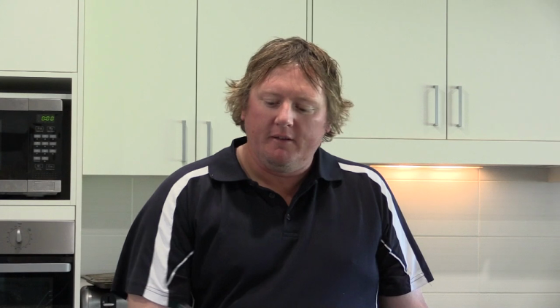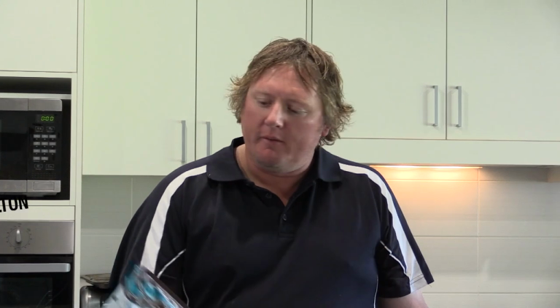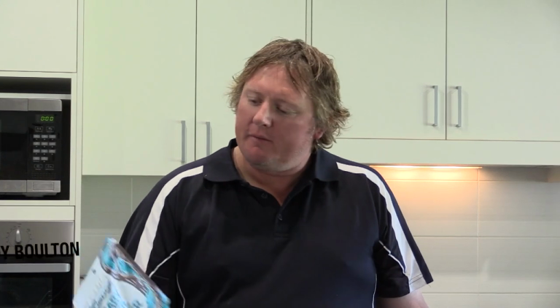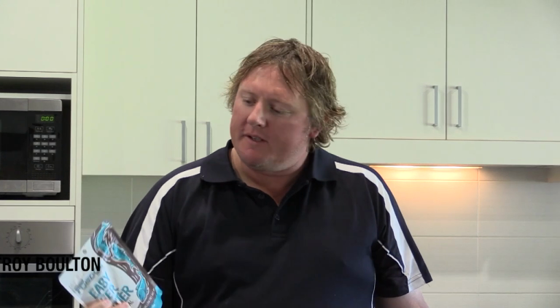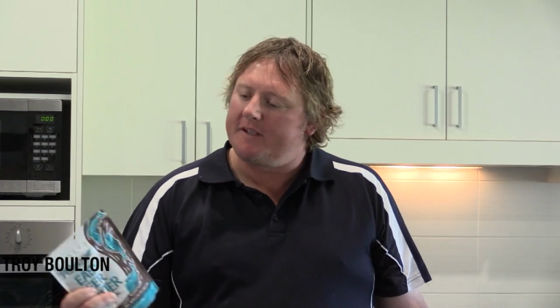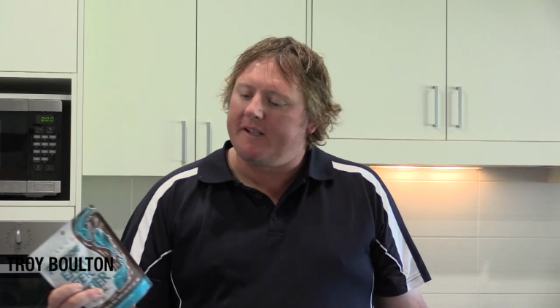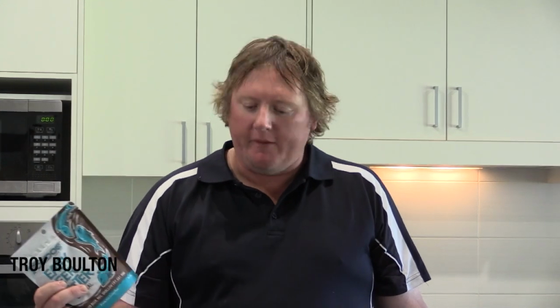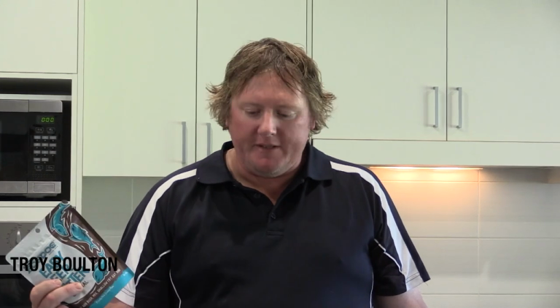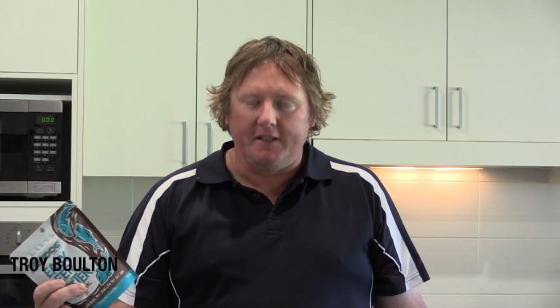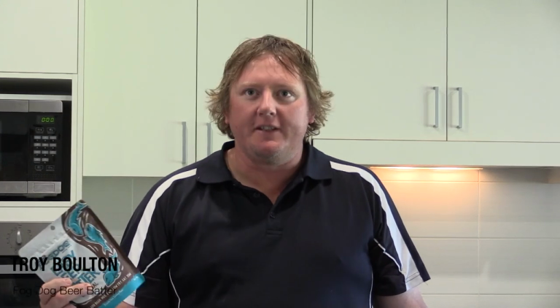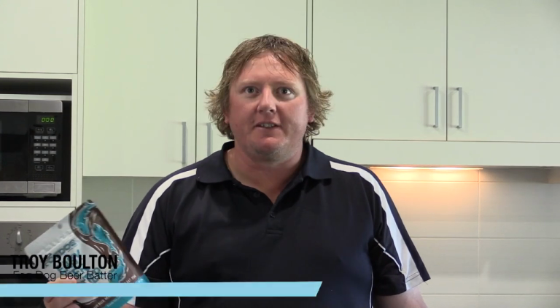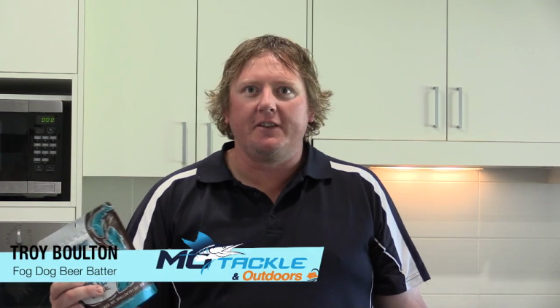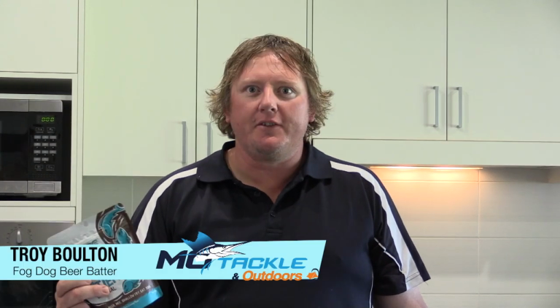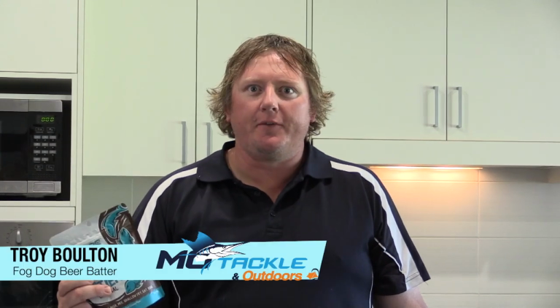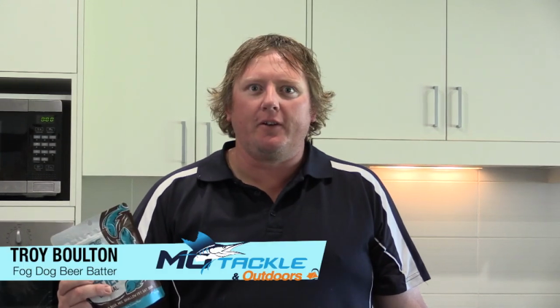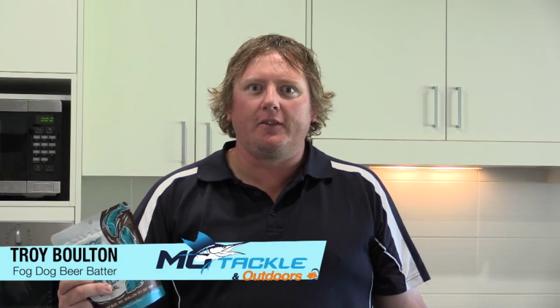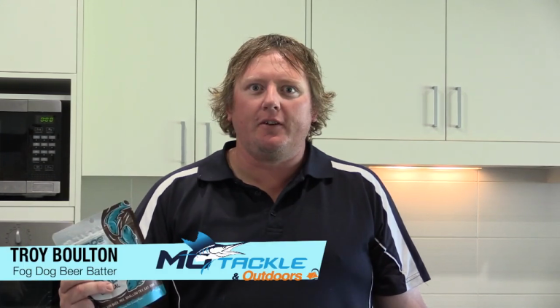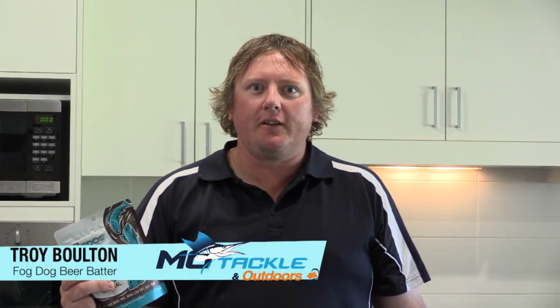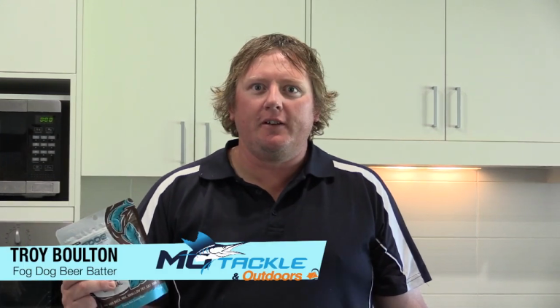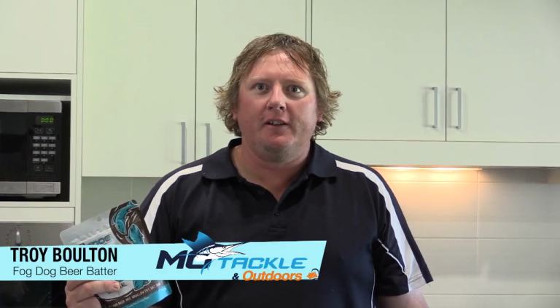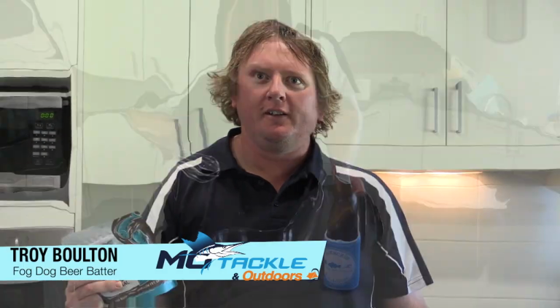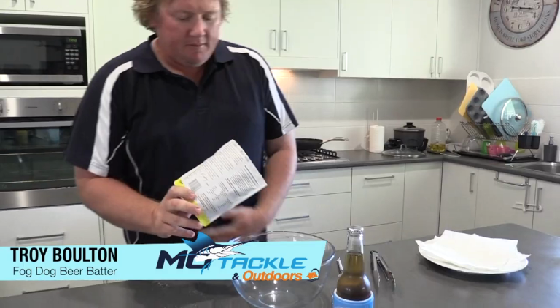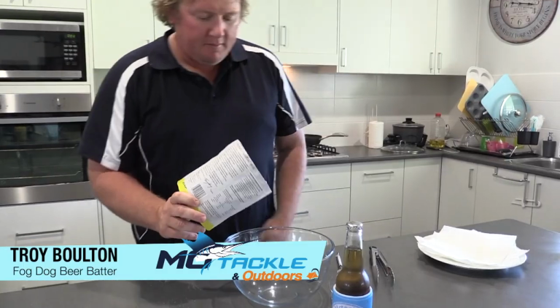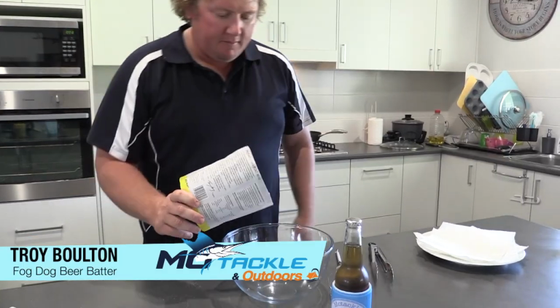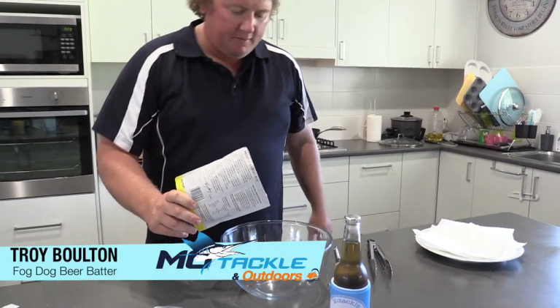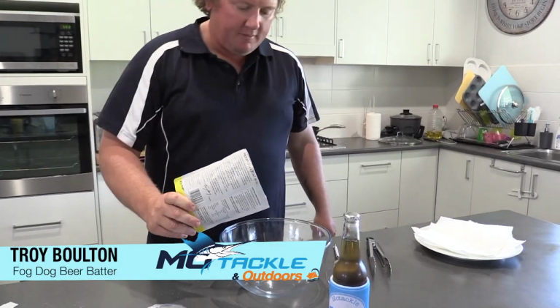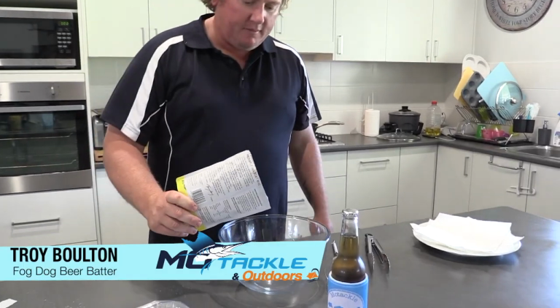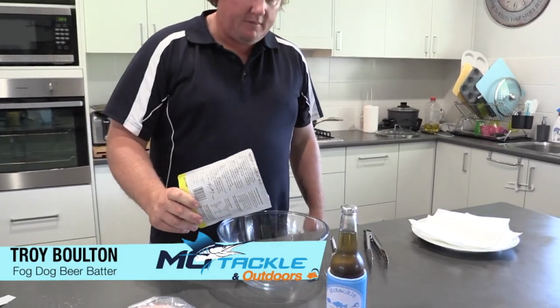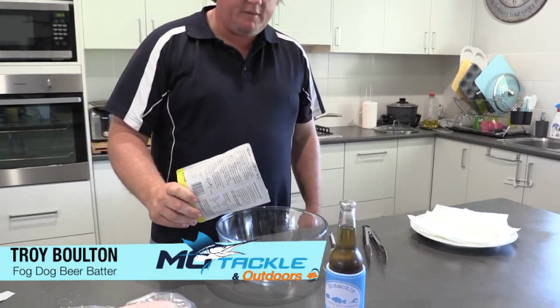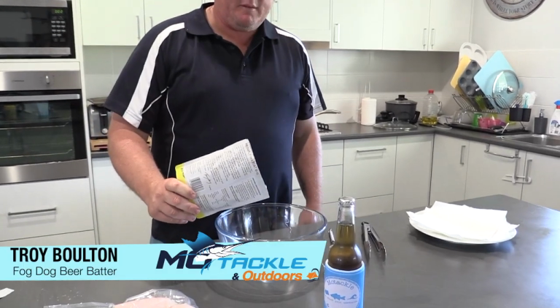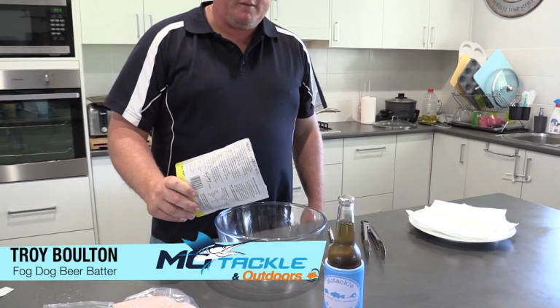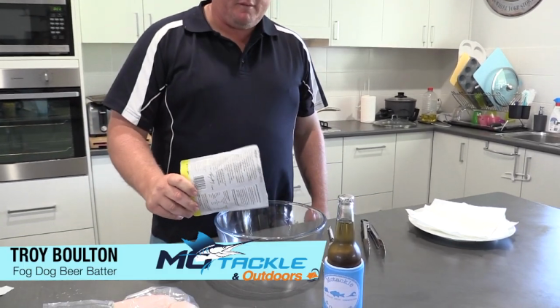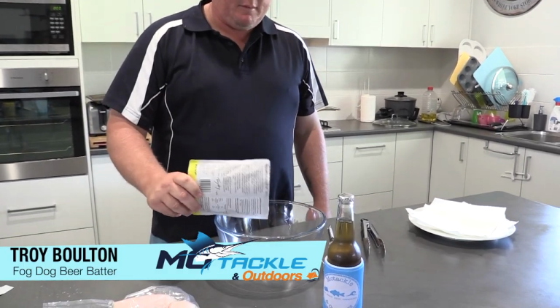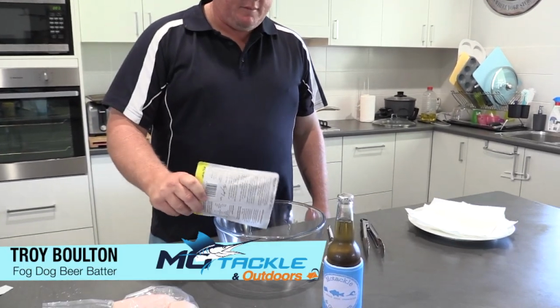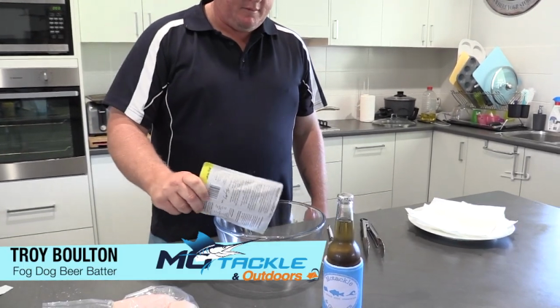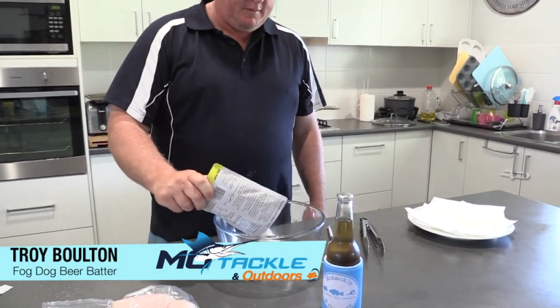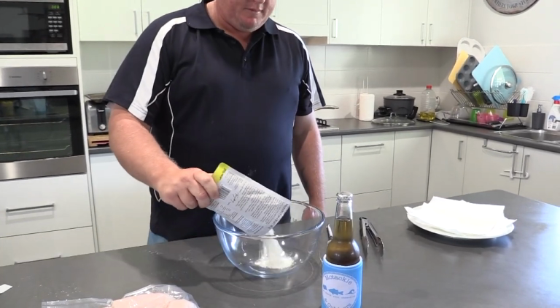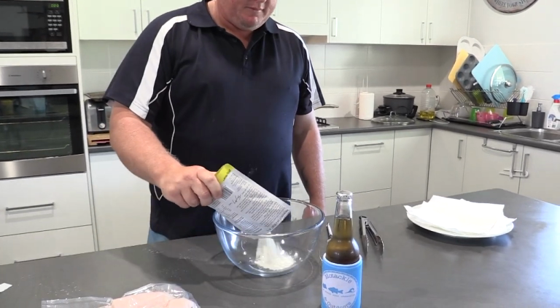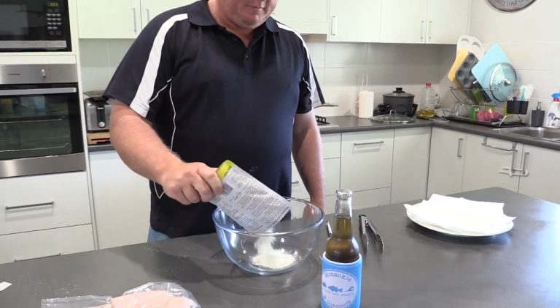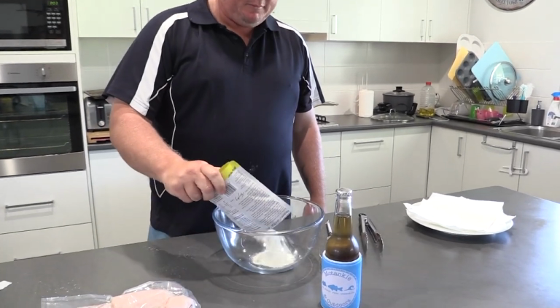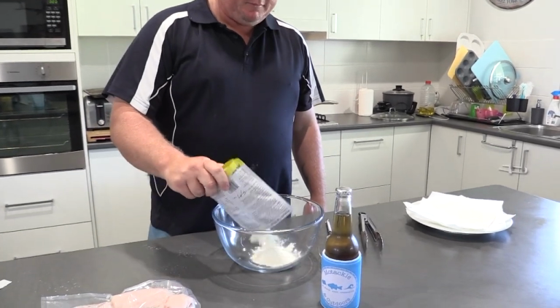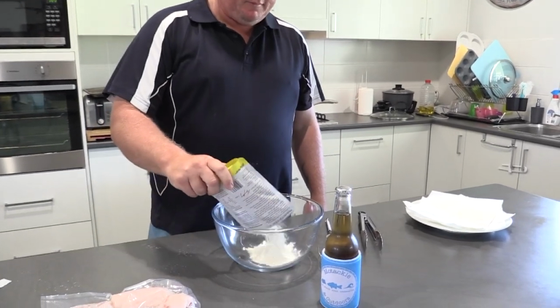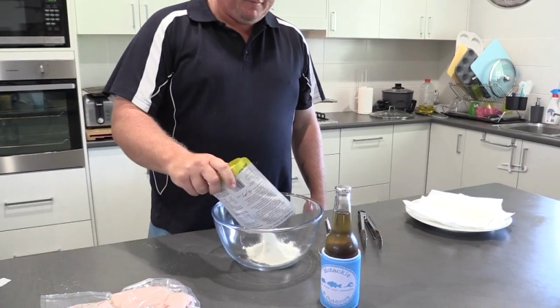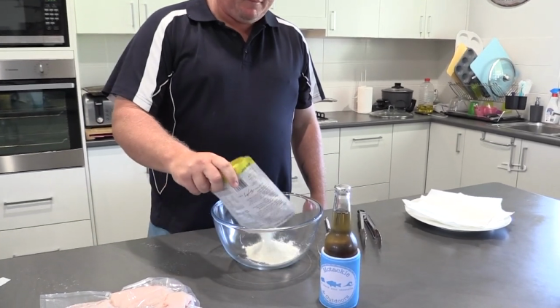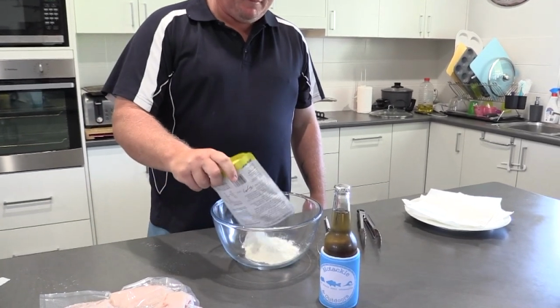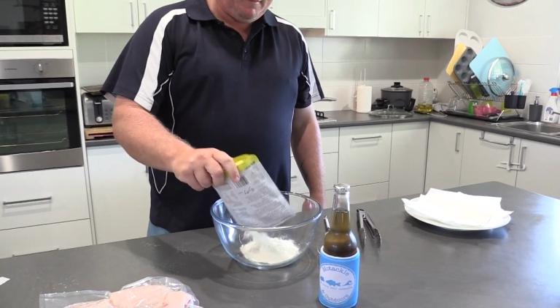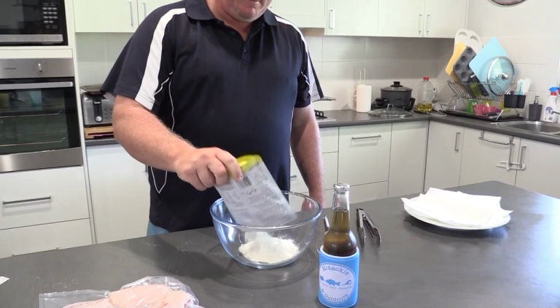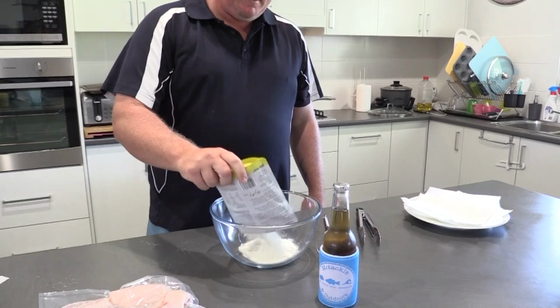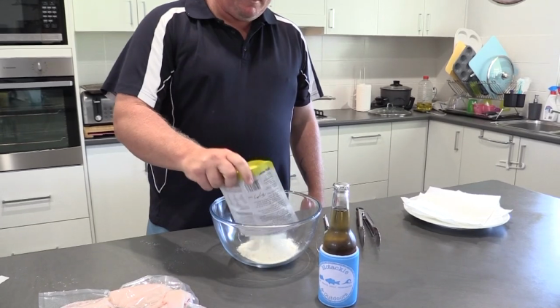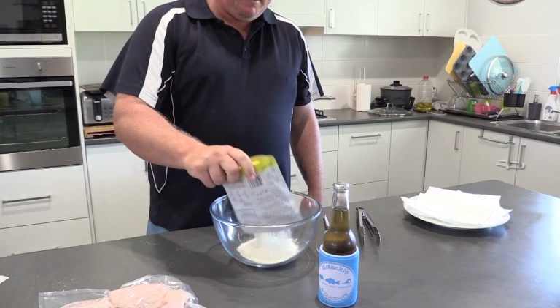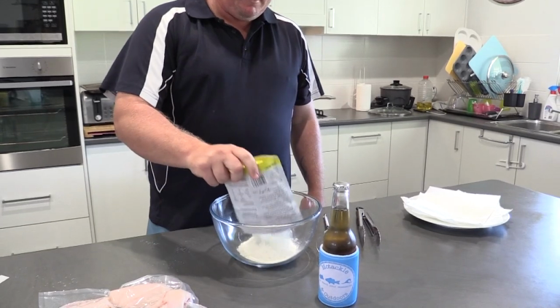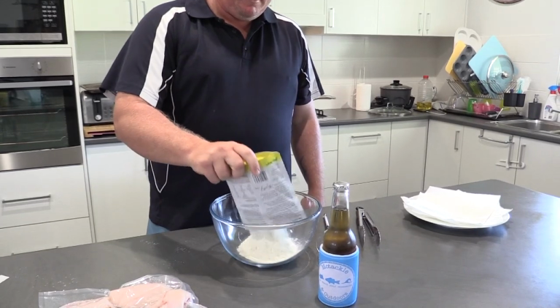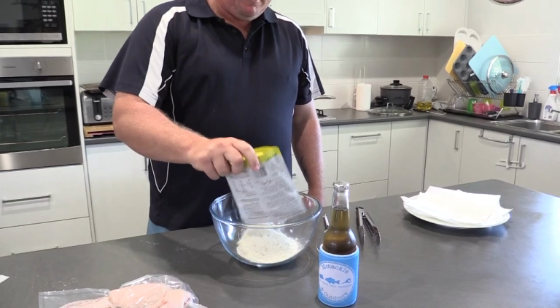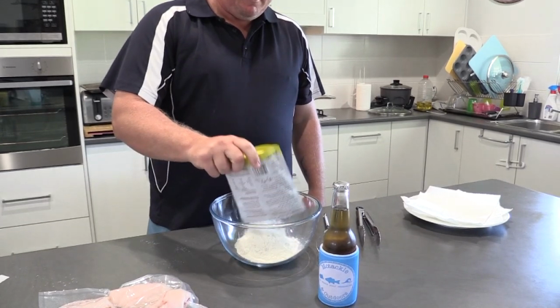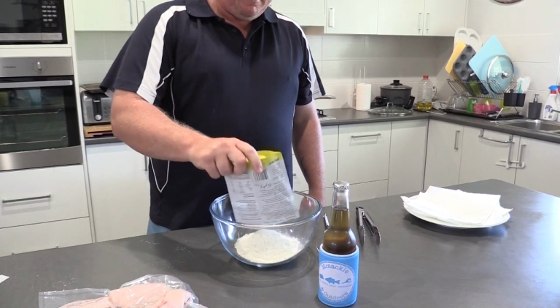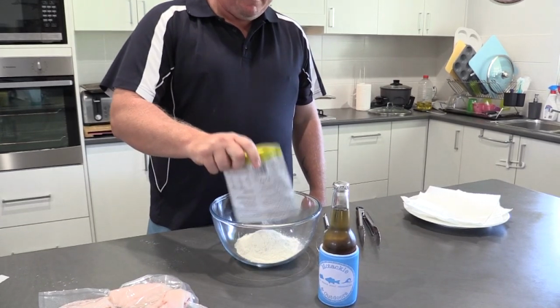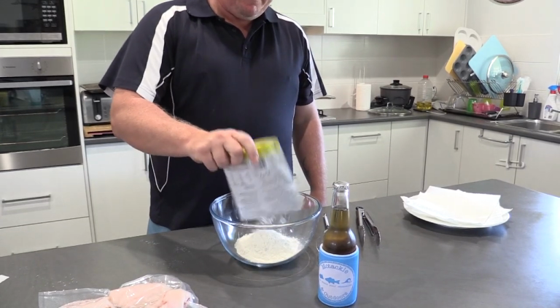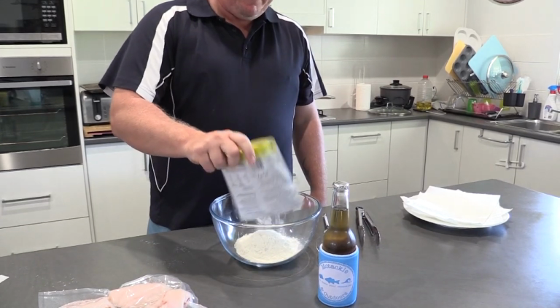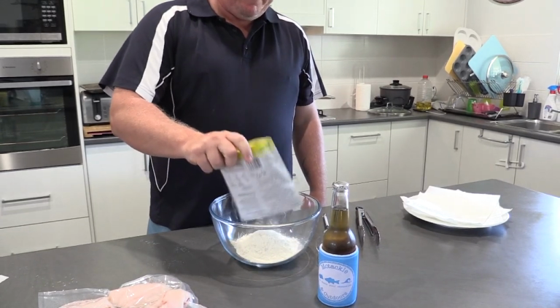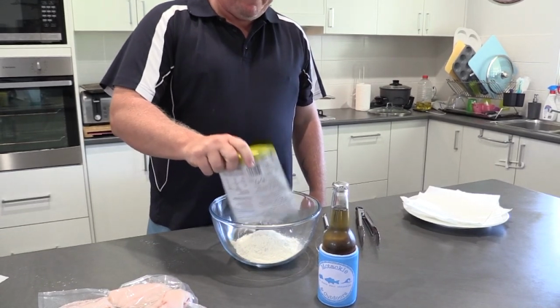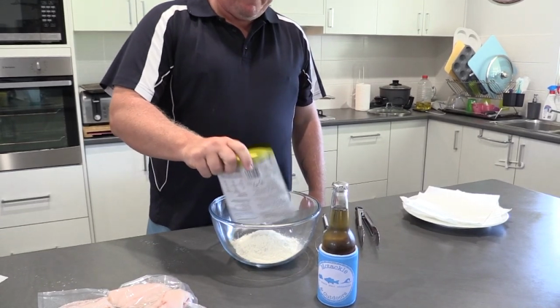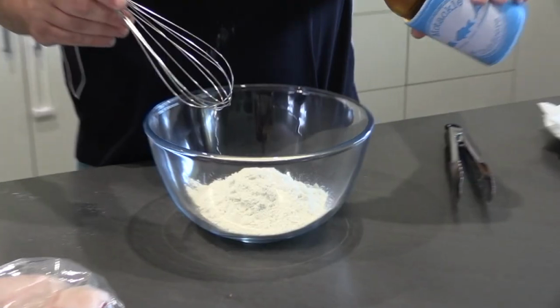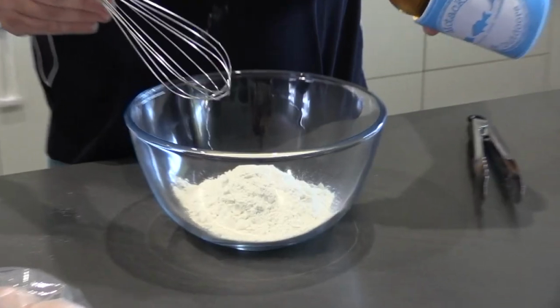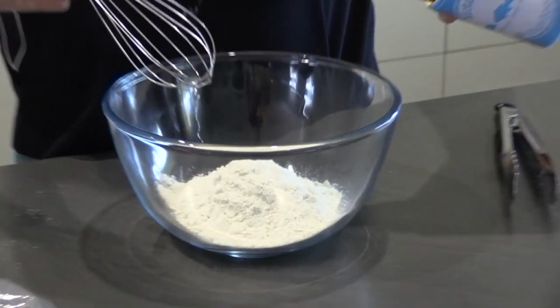This is how easy it is to use Bob Dog. We've got the batter mix in now, and we'll put the beer in to add it — about half a beer.